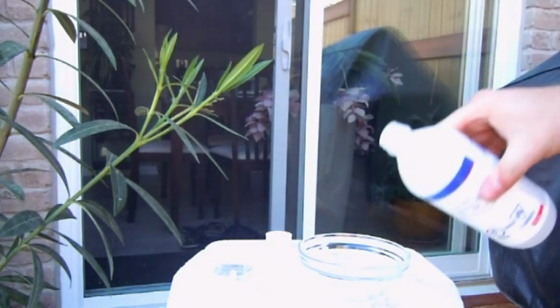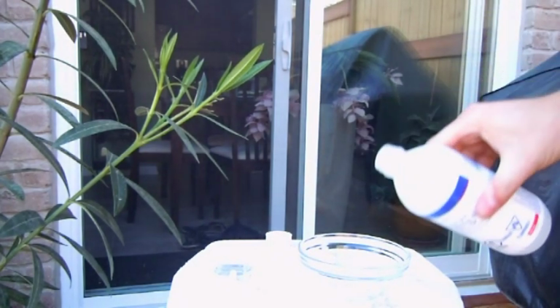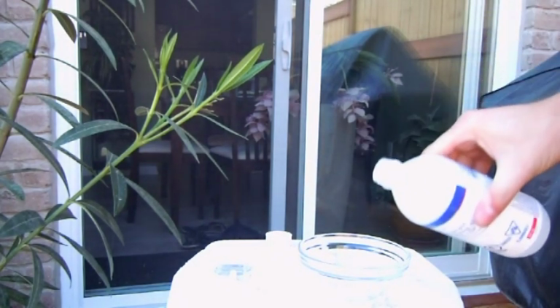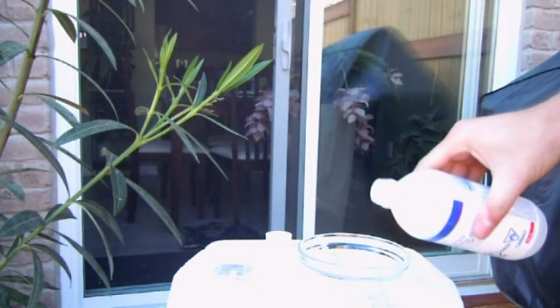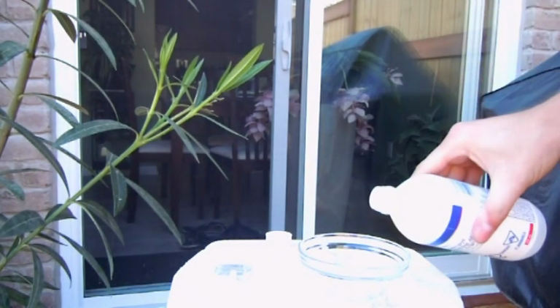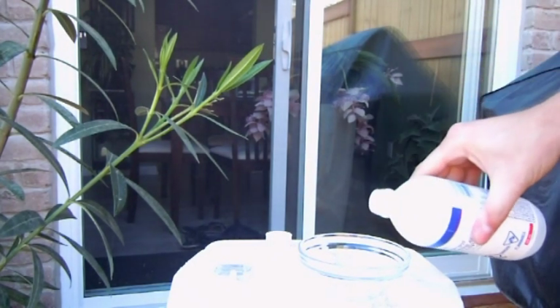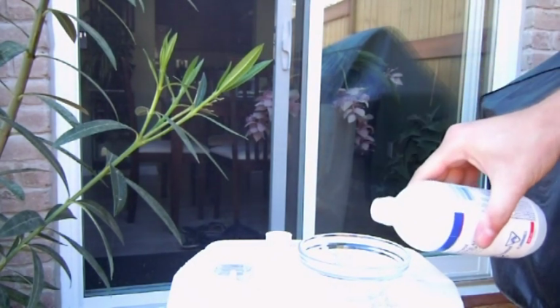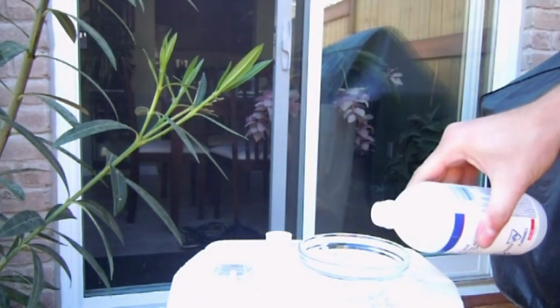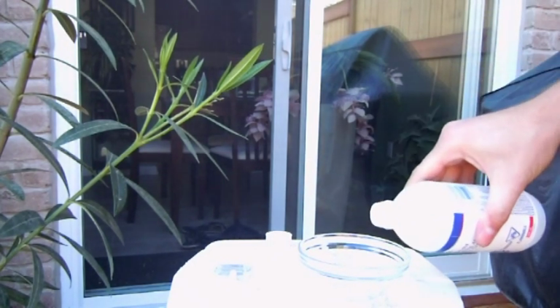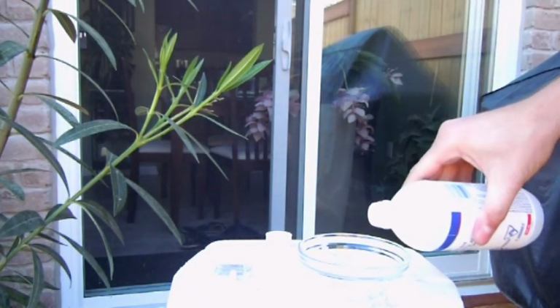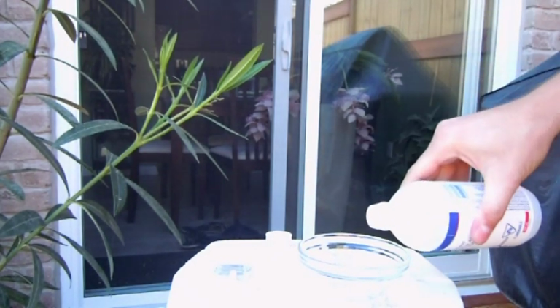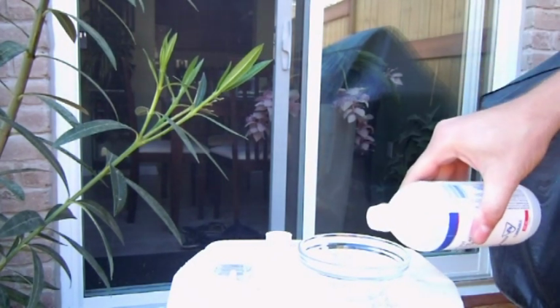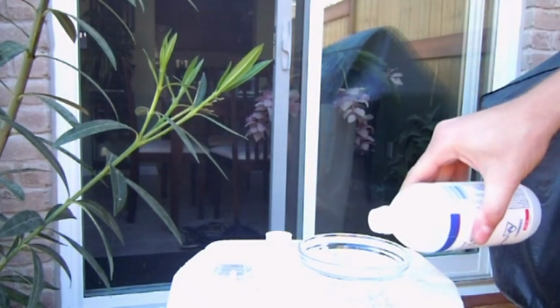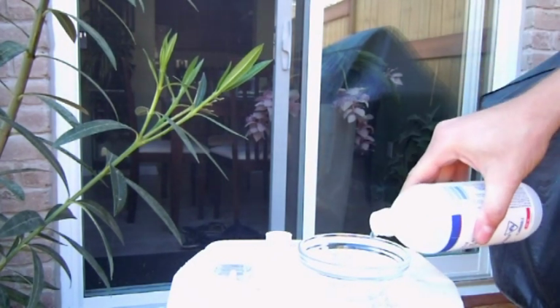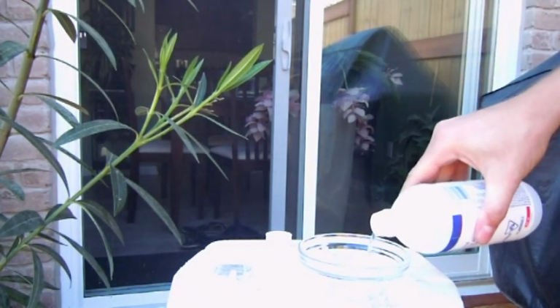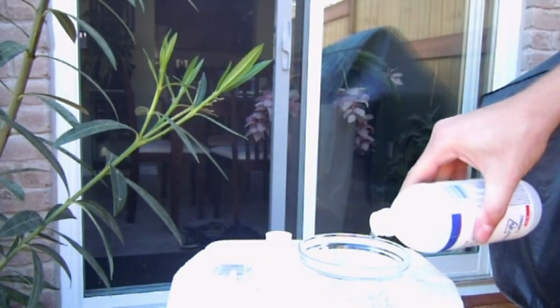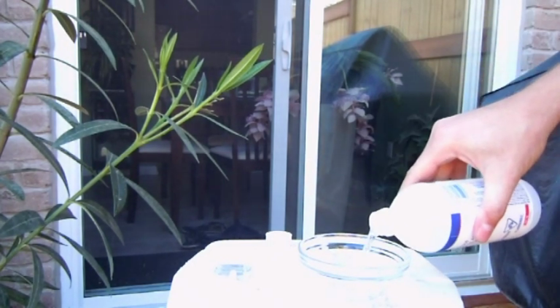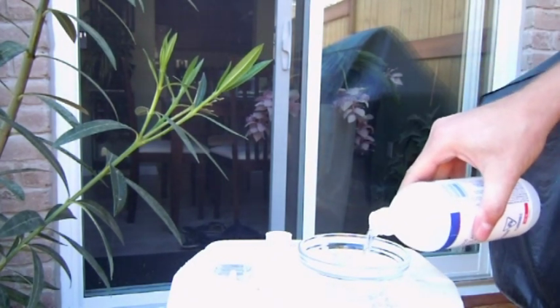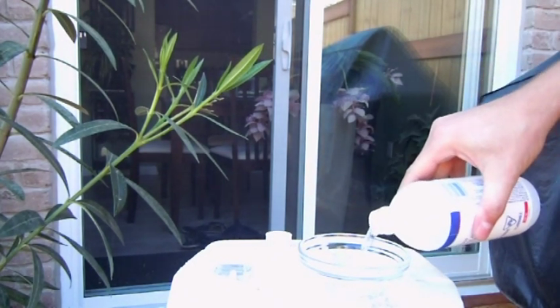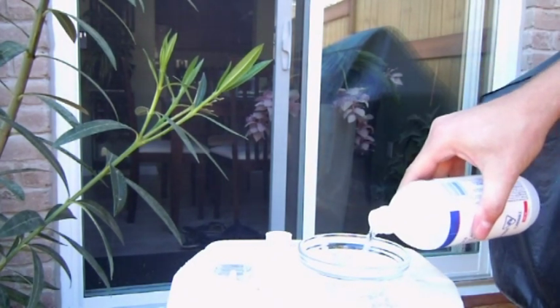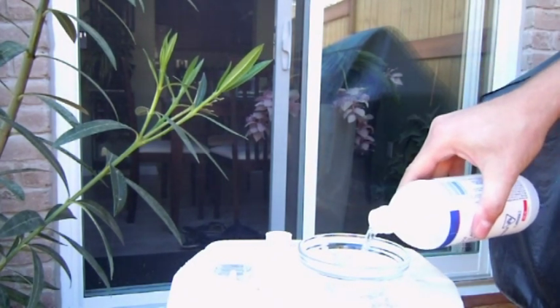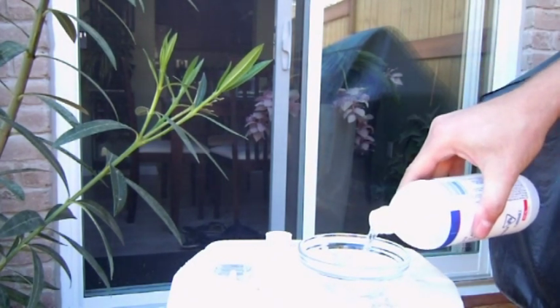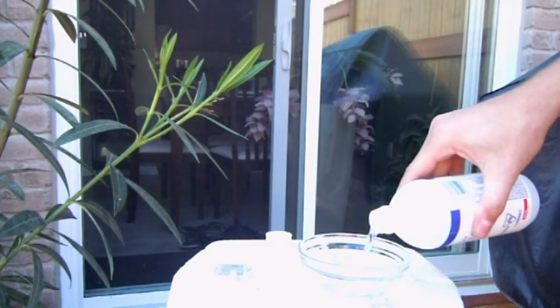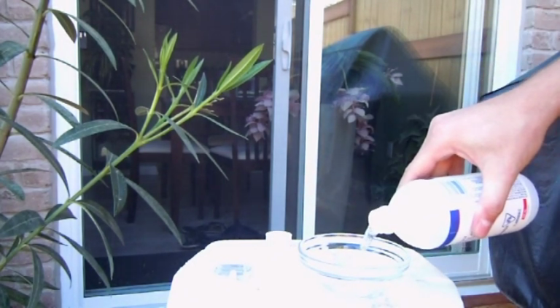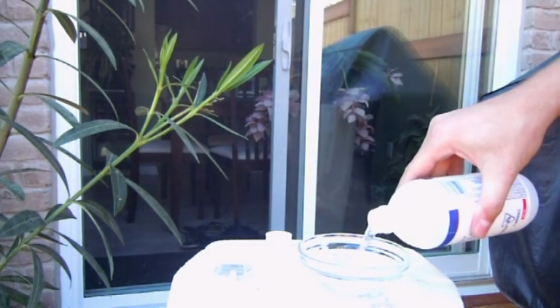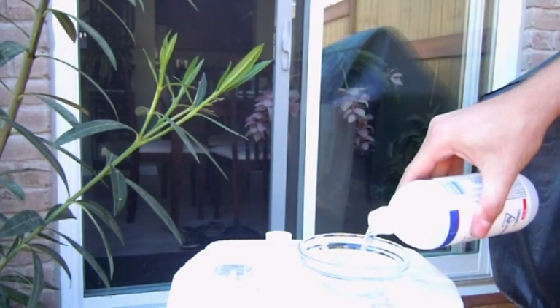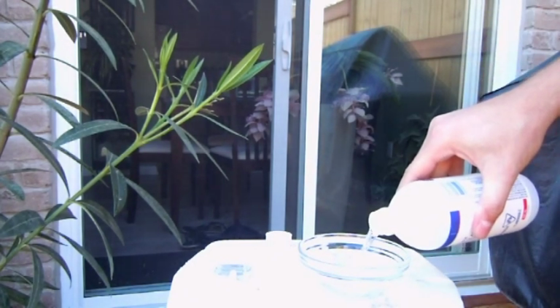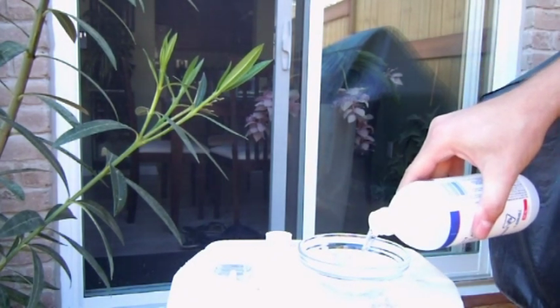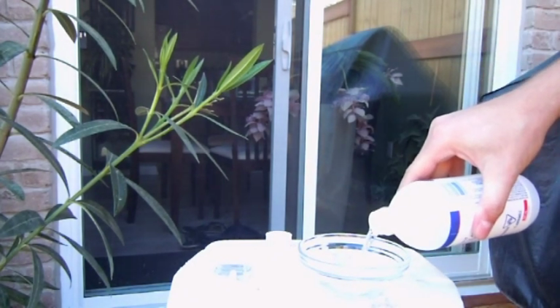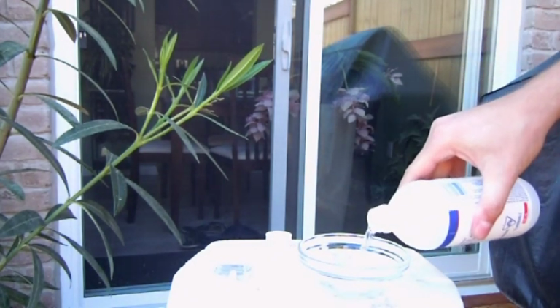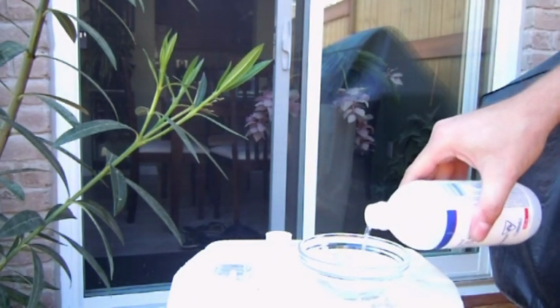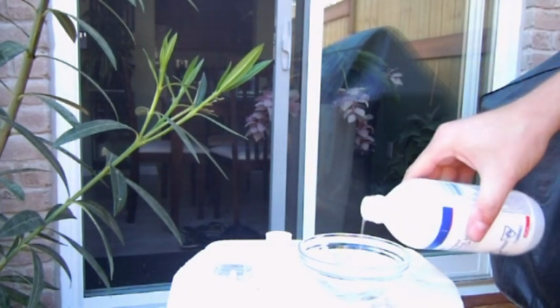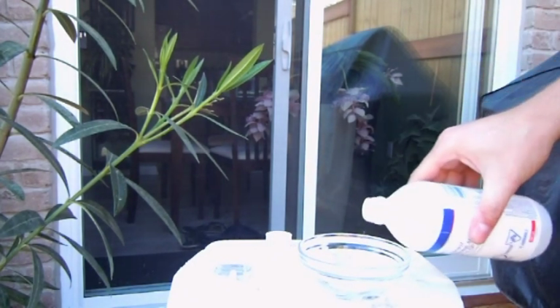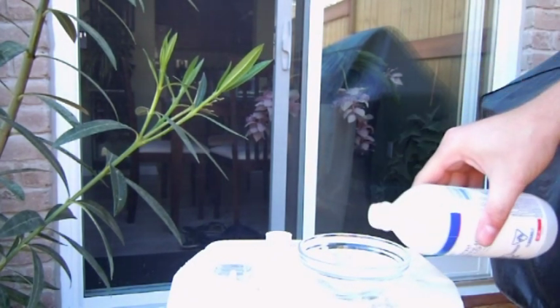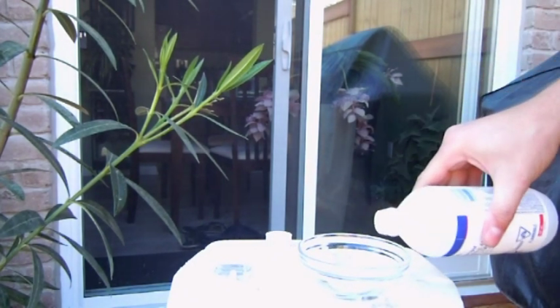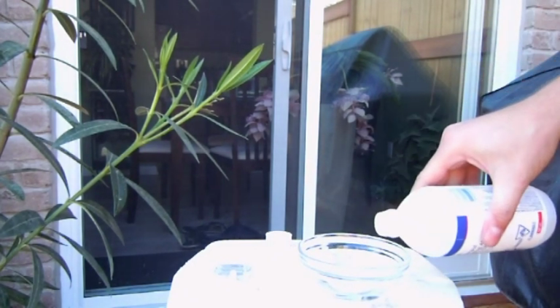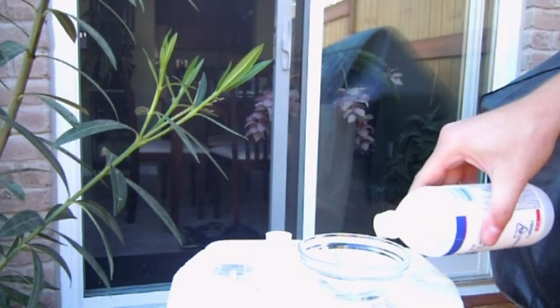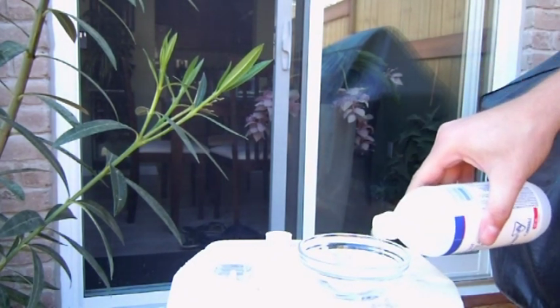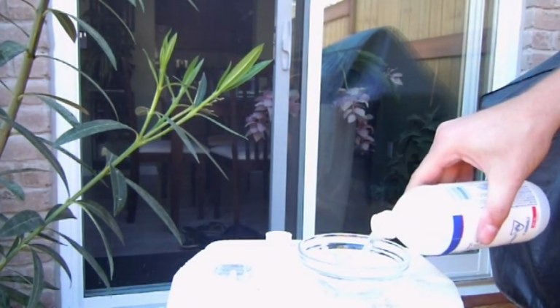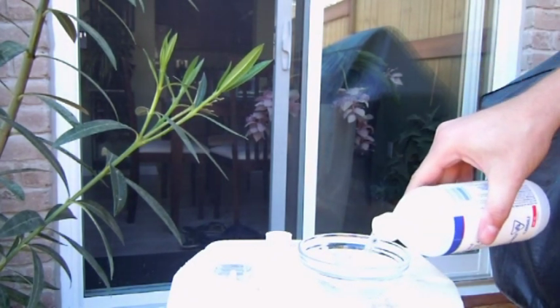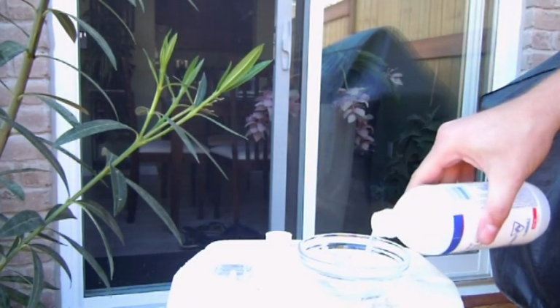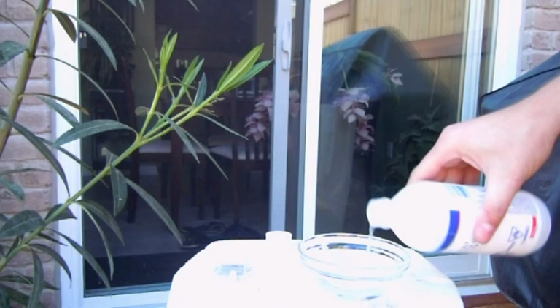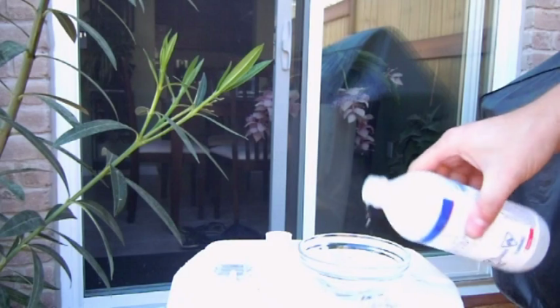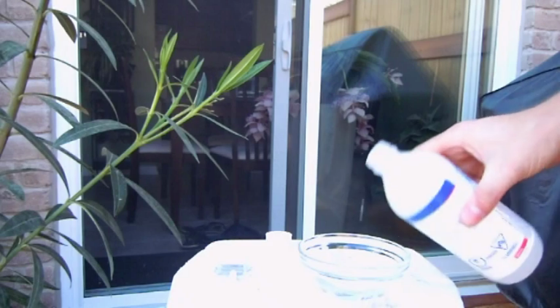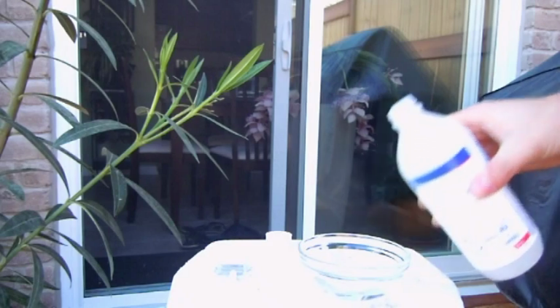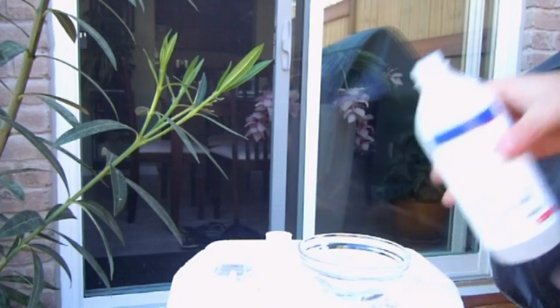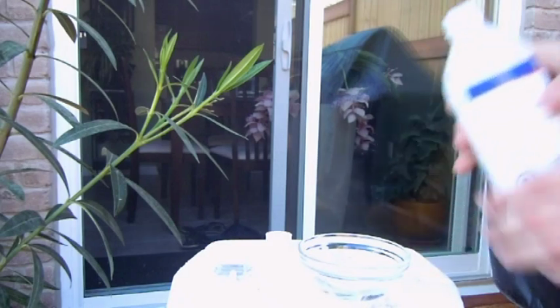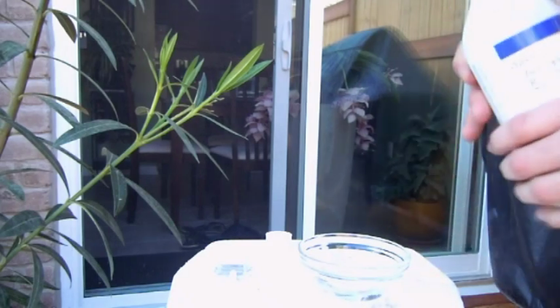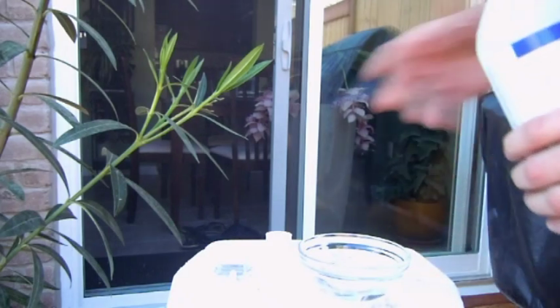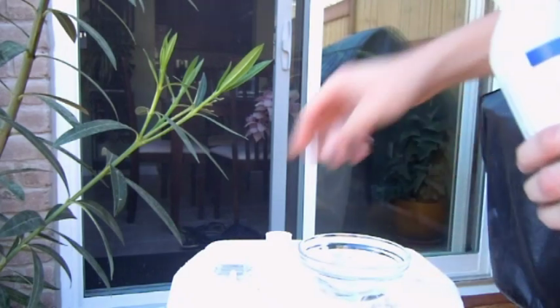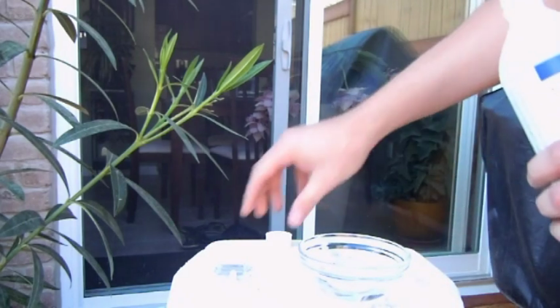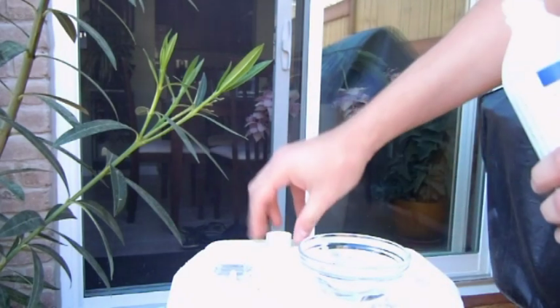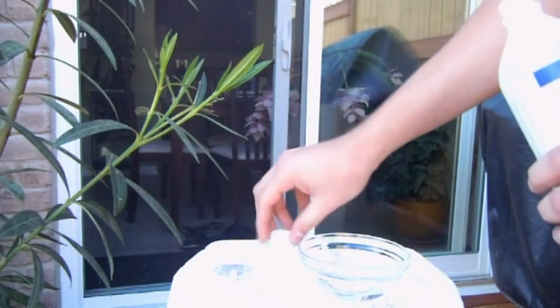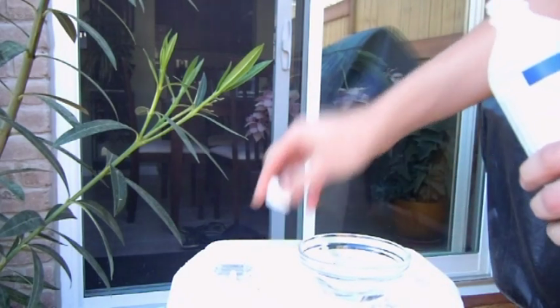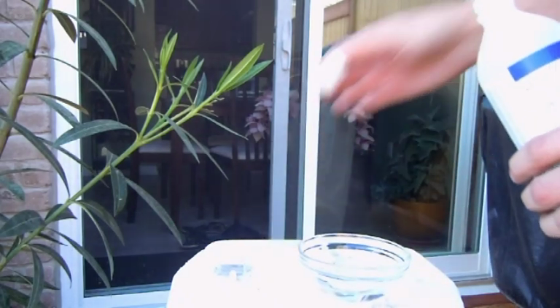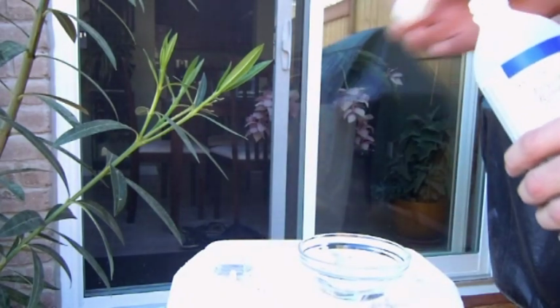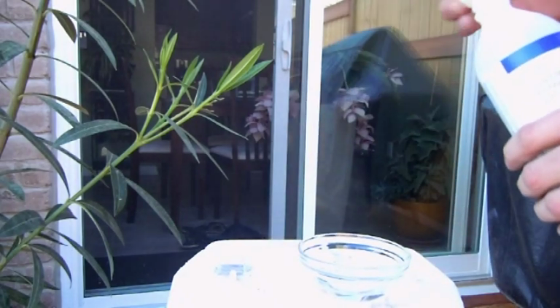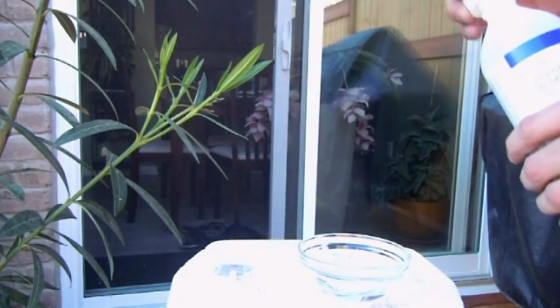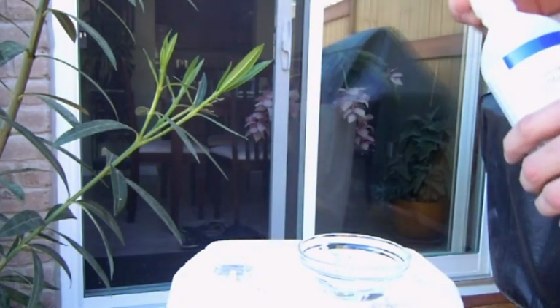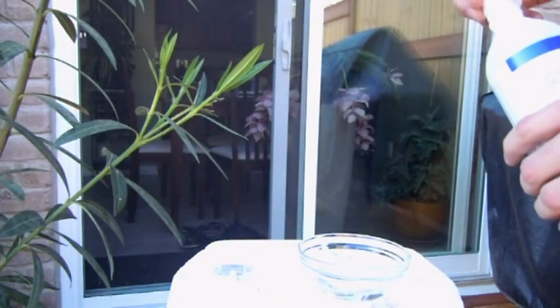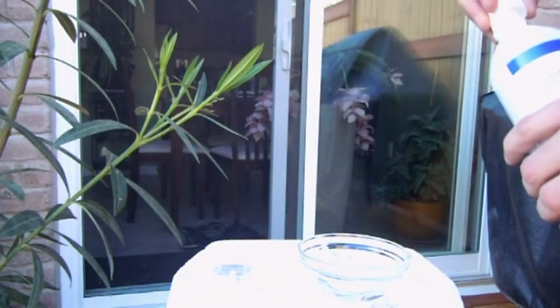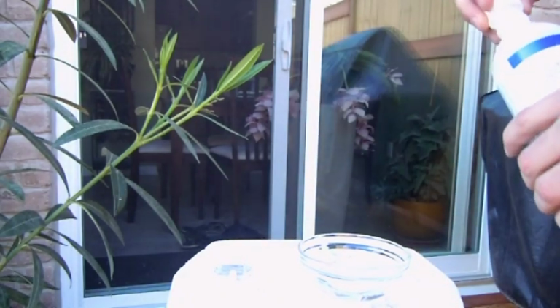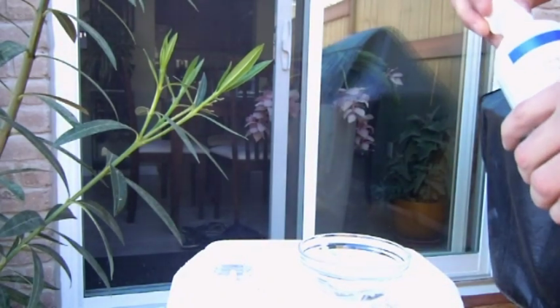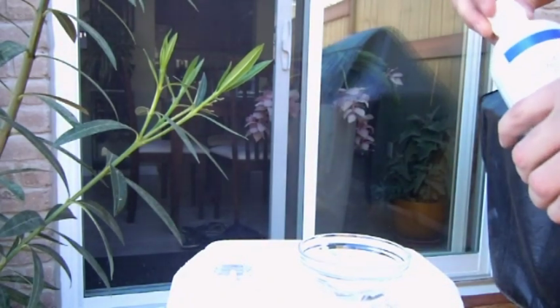Pour some of the rubbing alcohol into the dish. You don't need a lot.